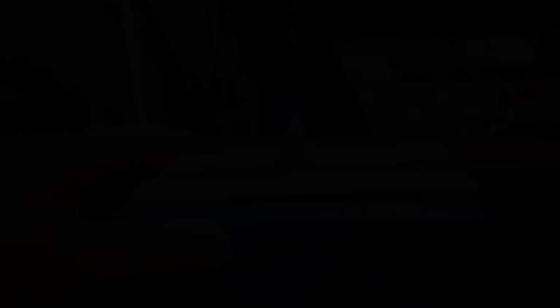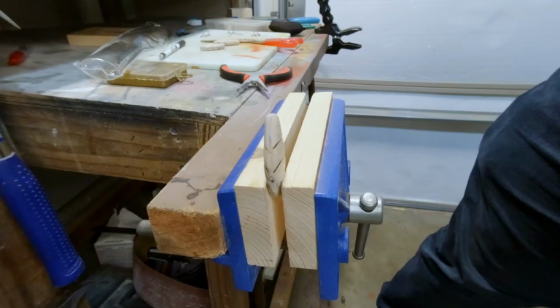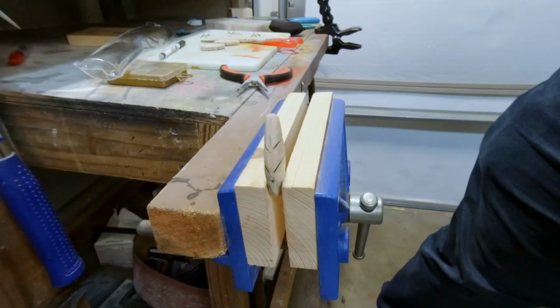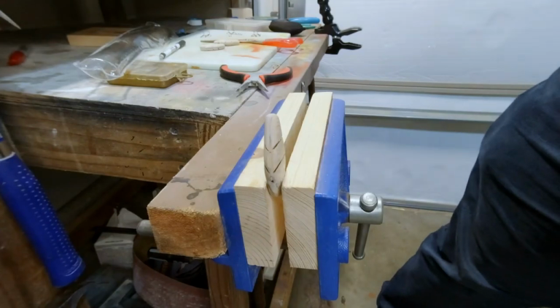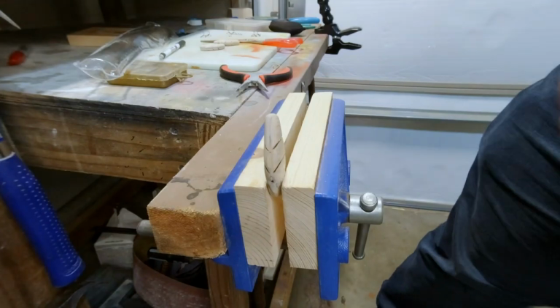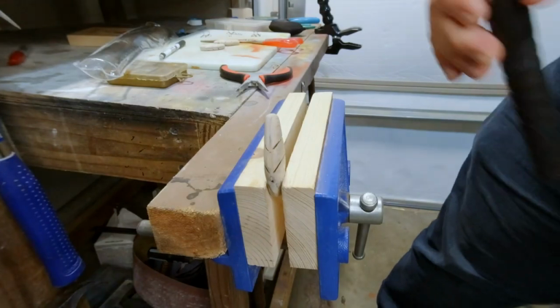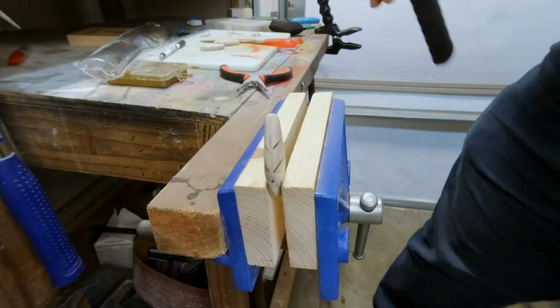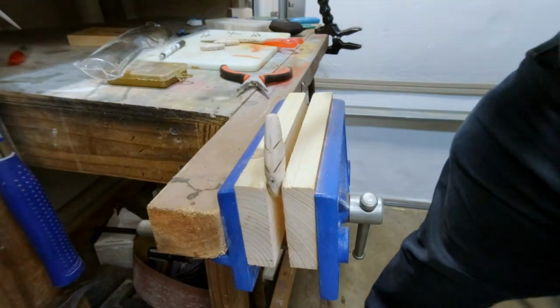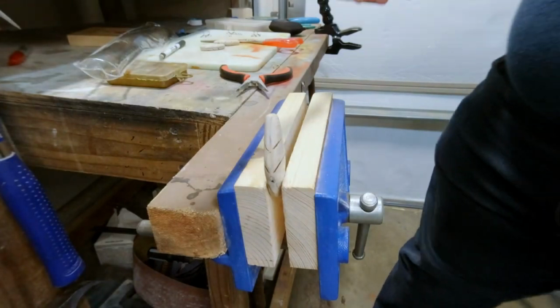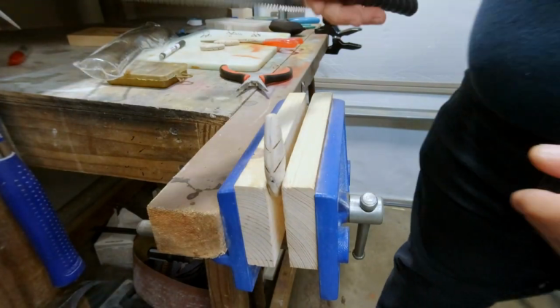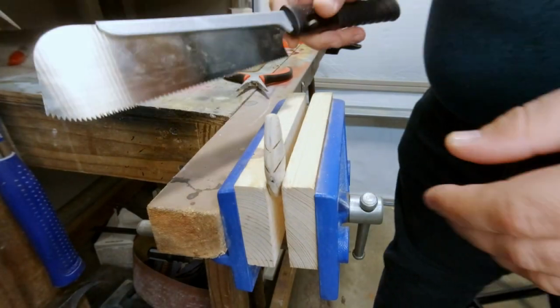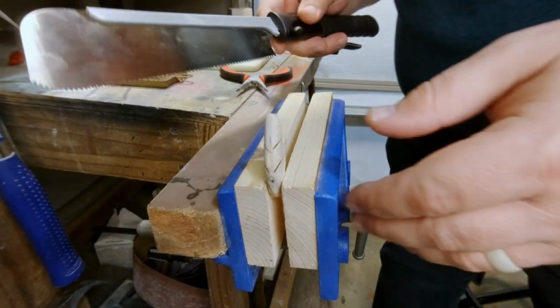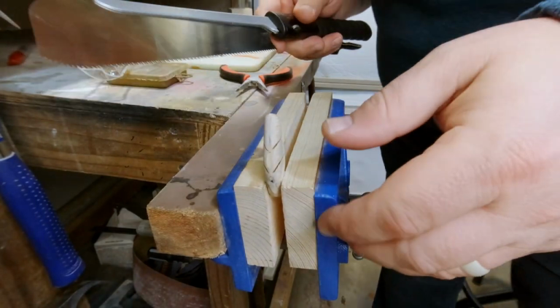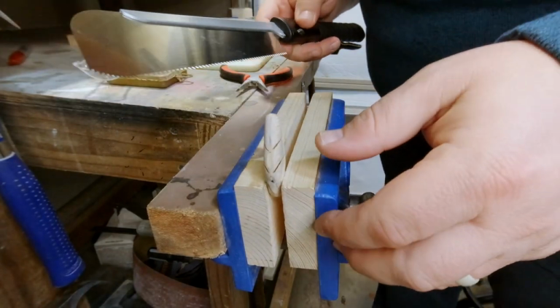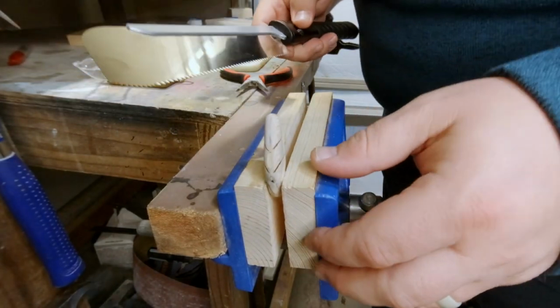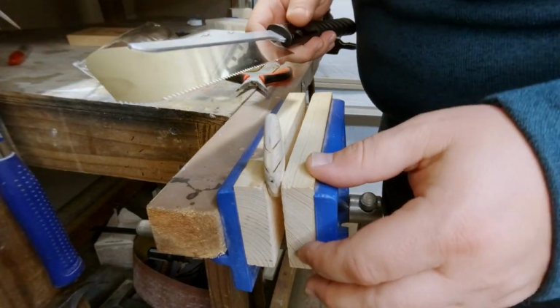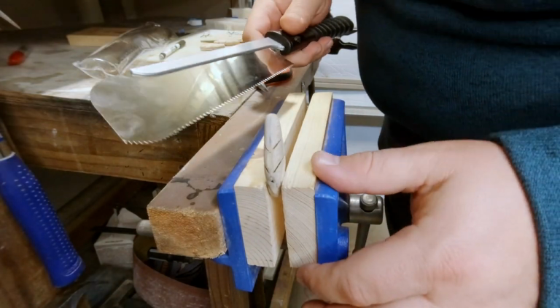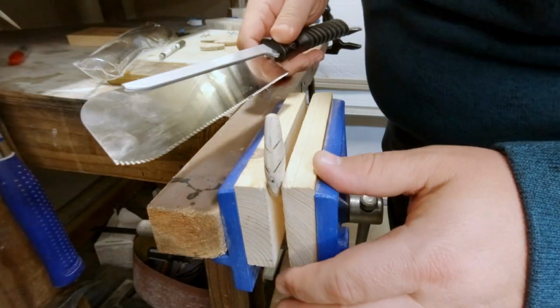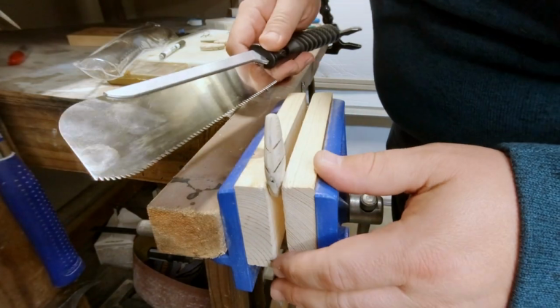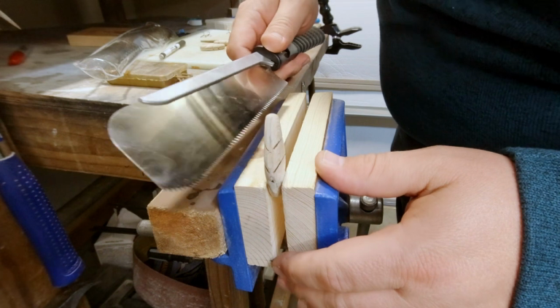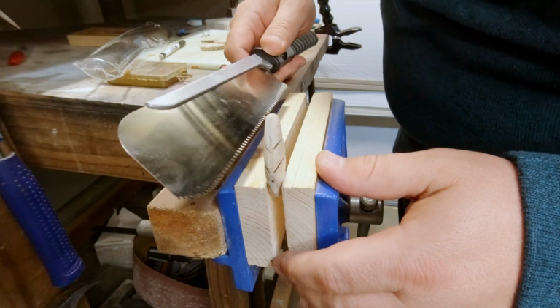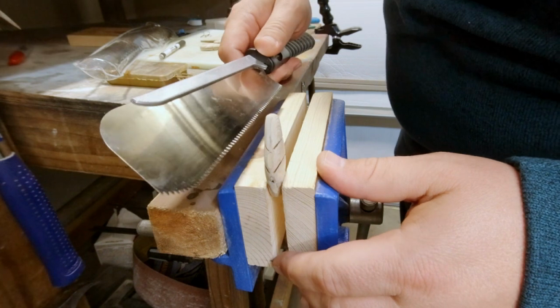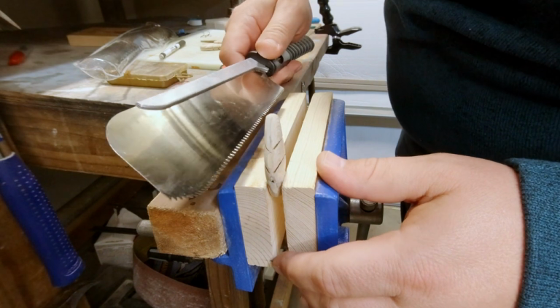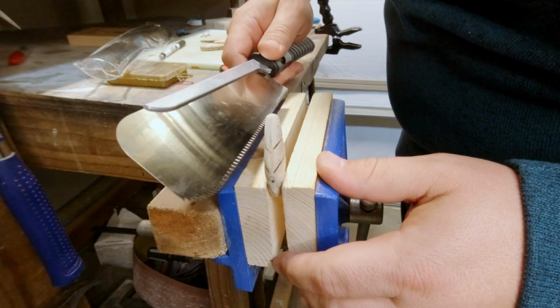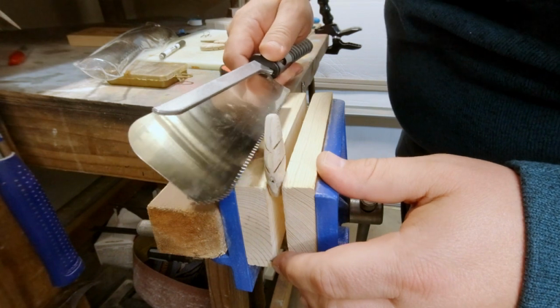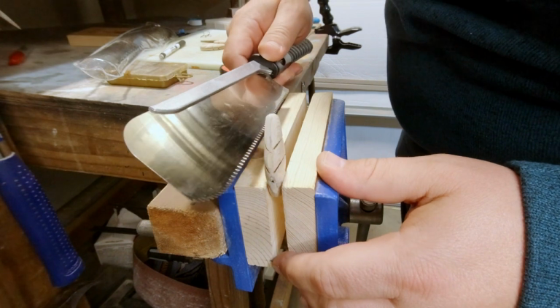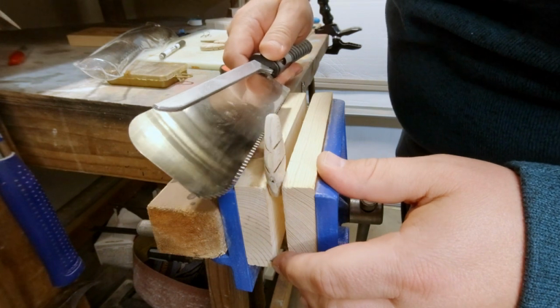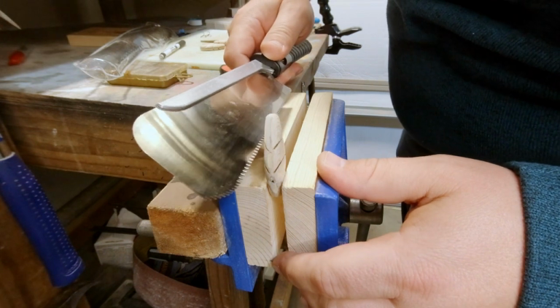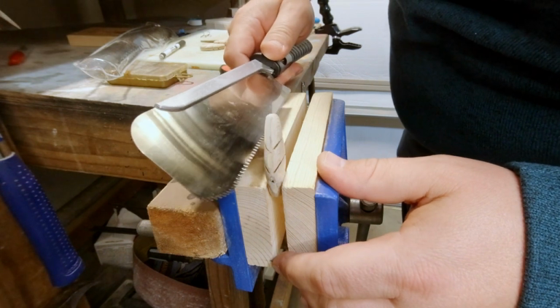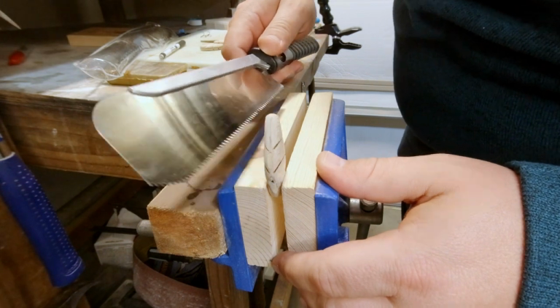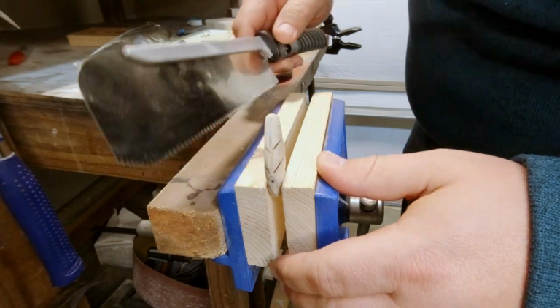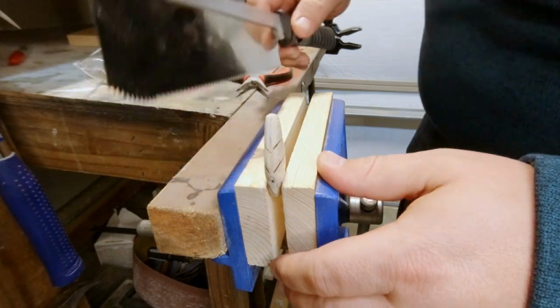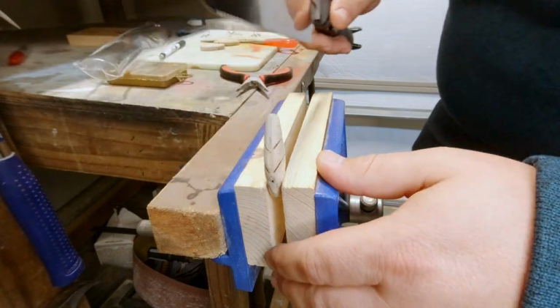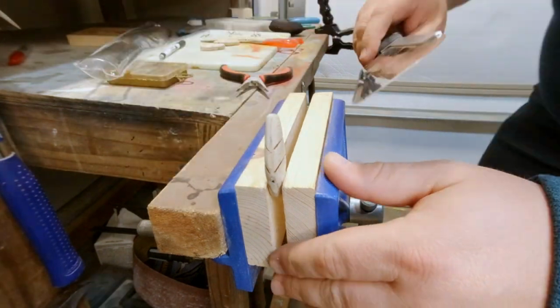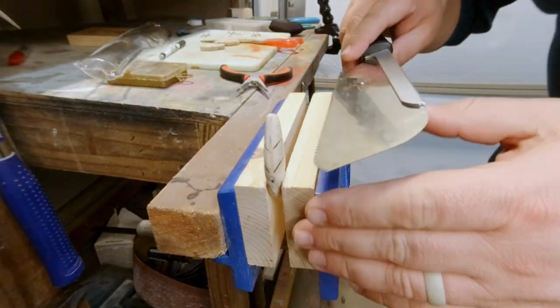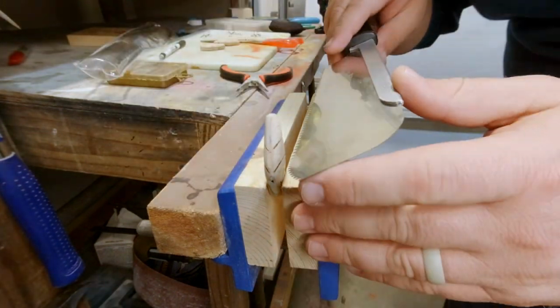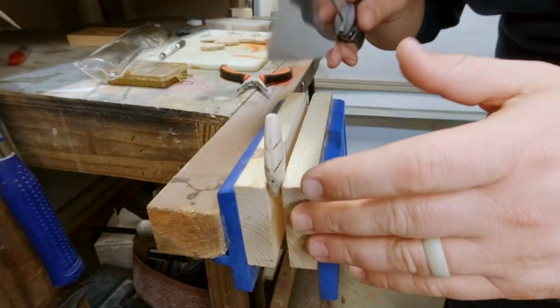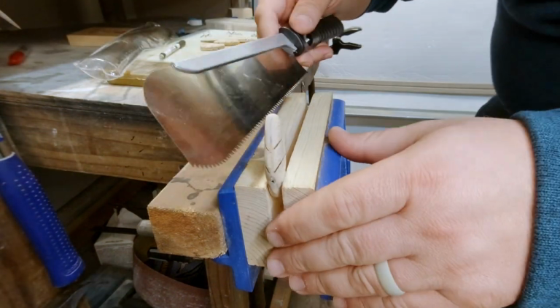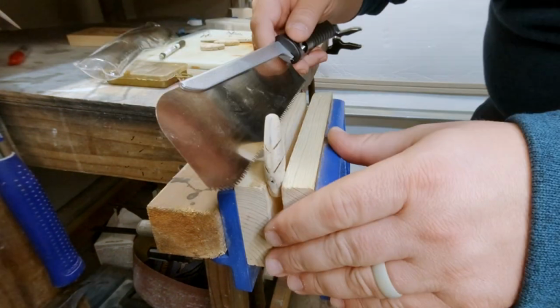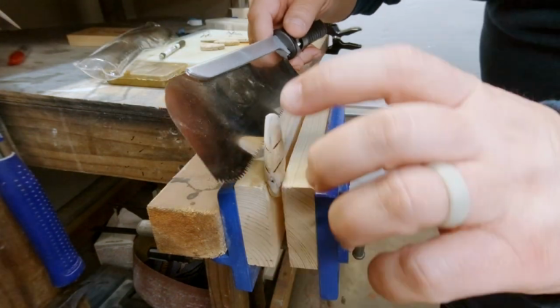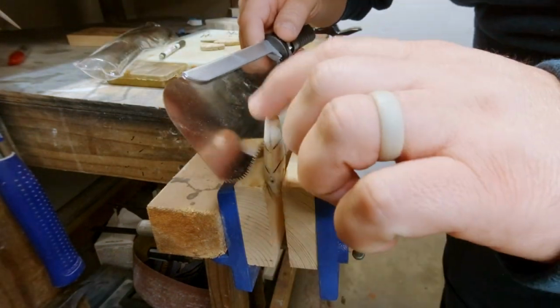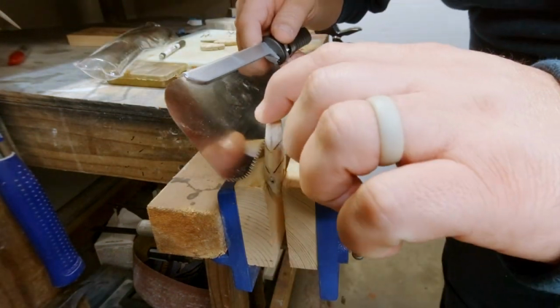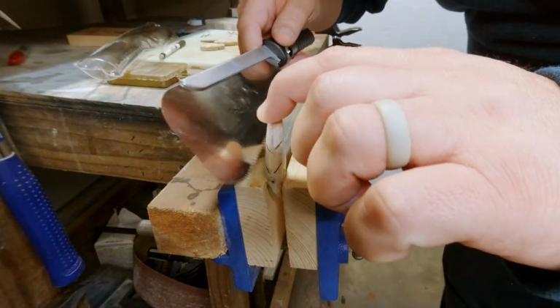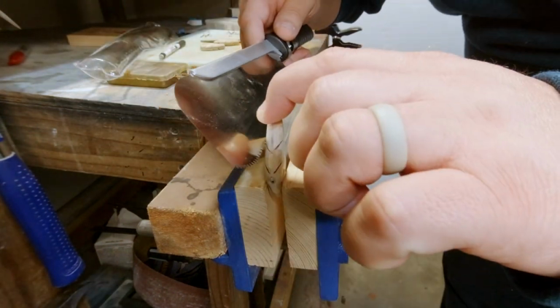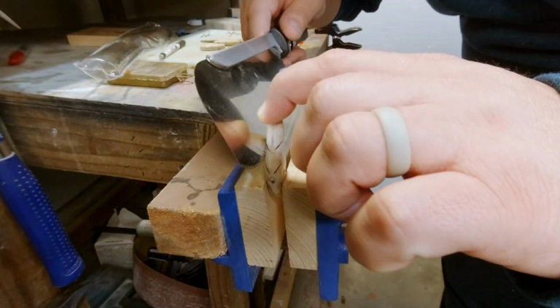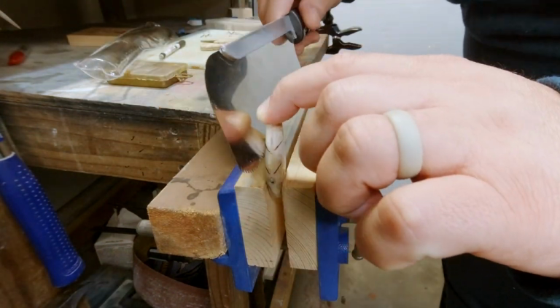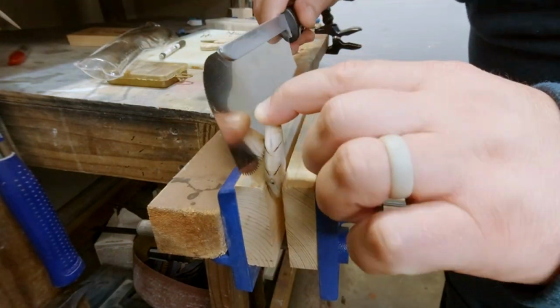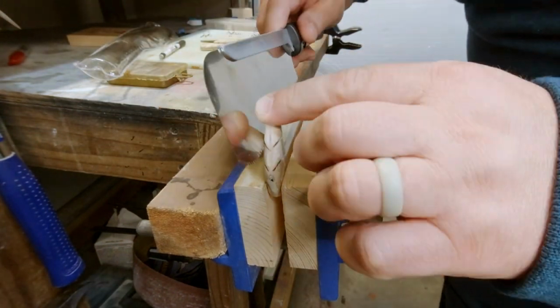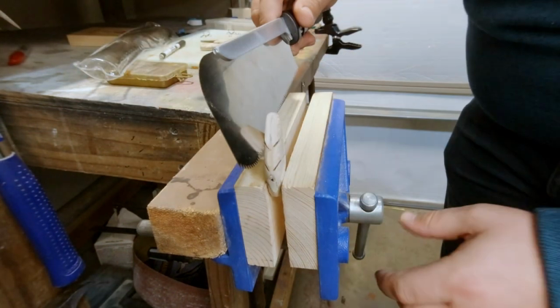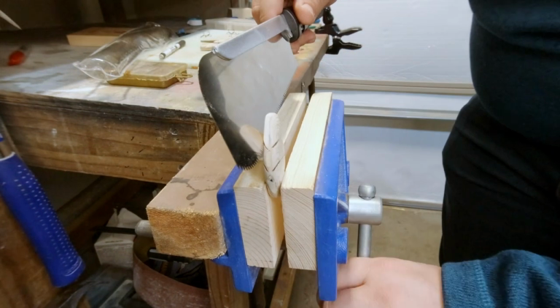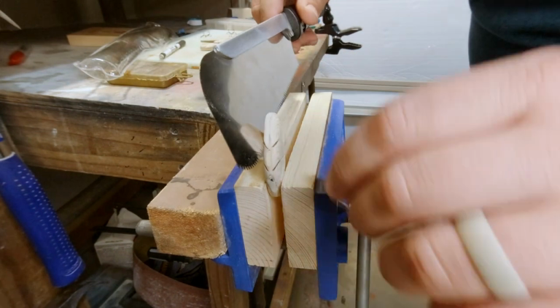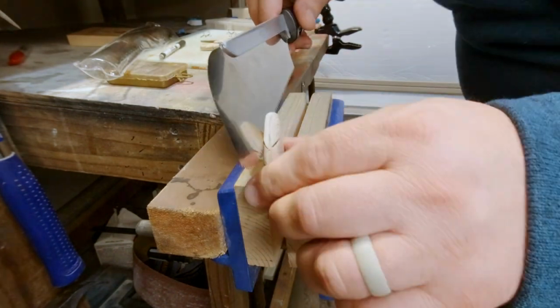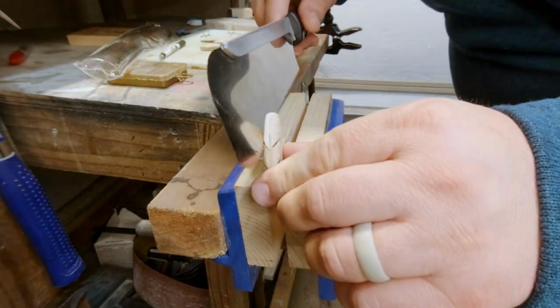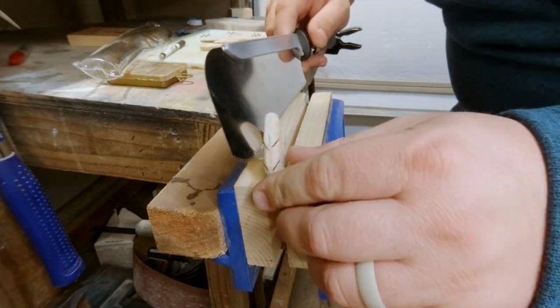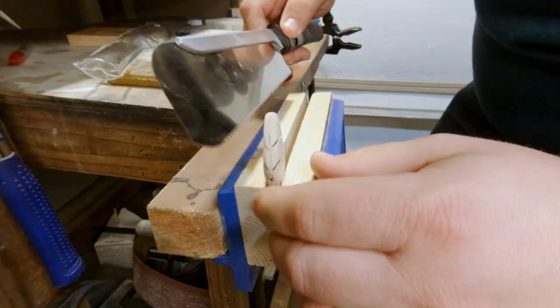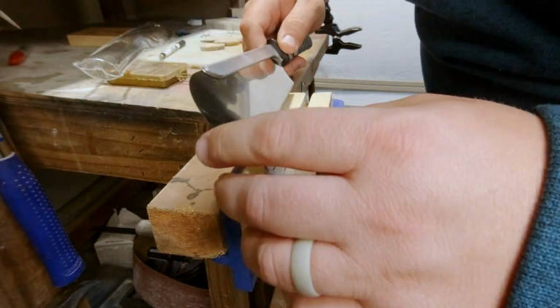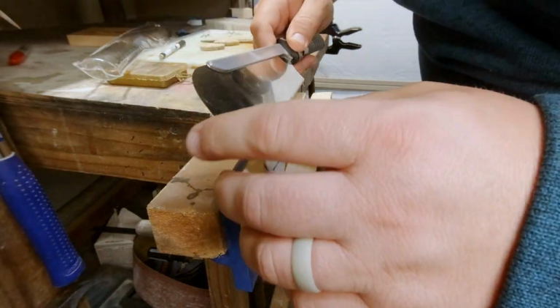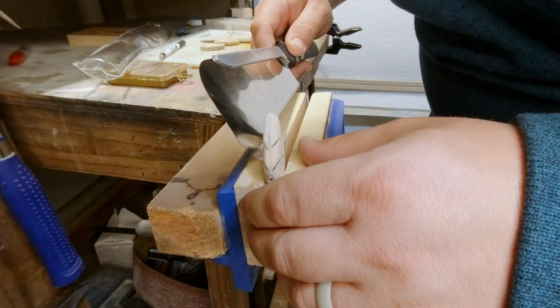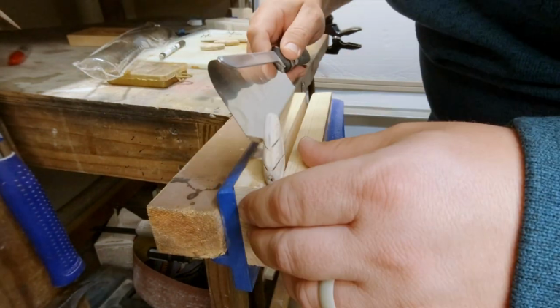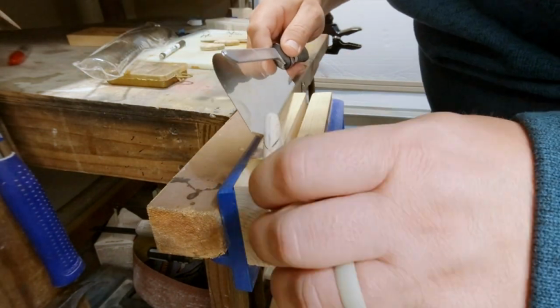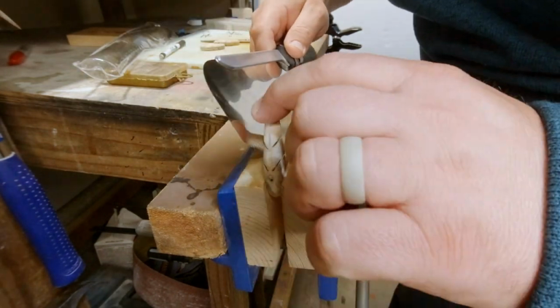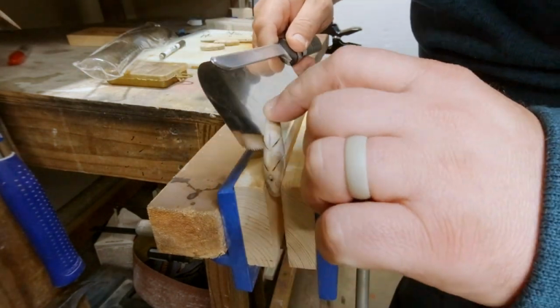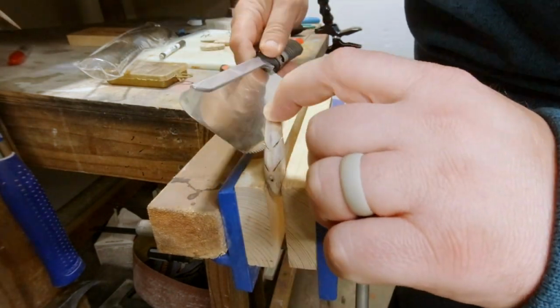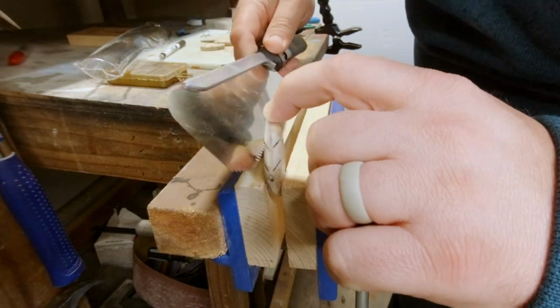Now I'm cutting all the rest of the joints out. I'm going to go ahead and go back and finish cutting those joints, just working both sides down until it comes free.